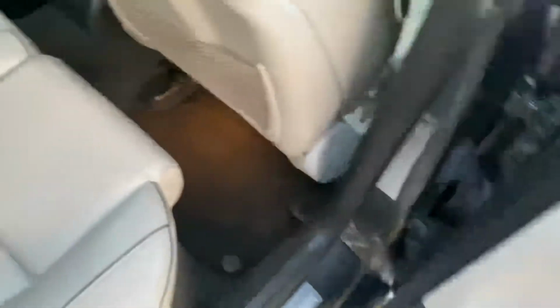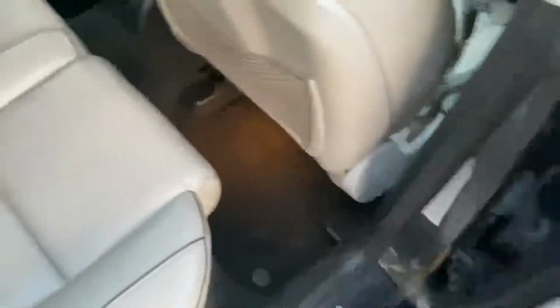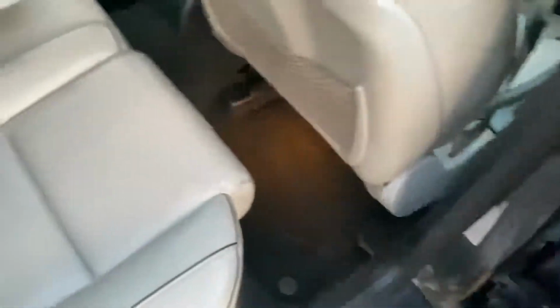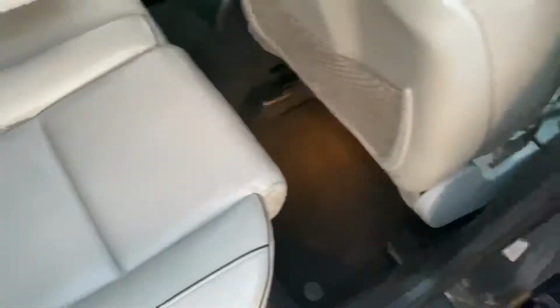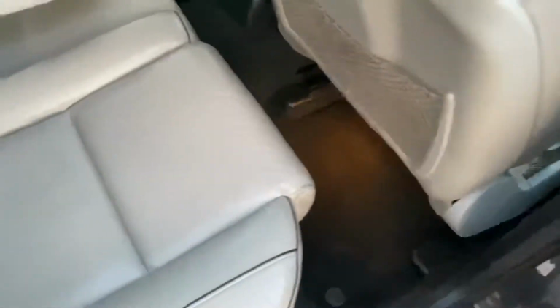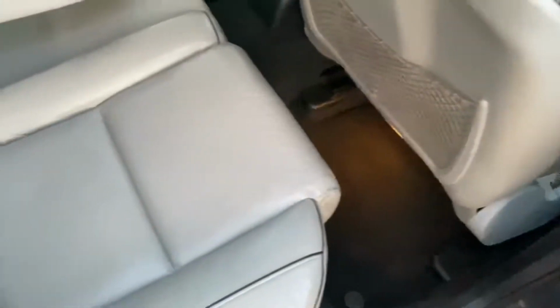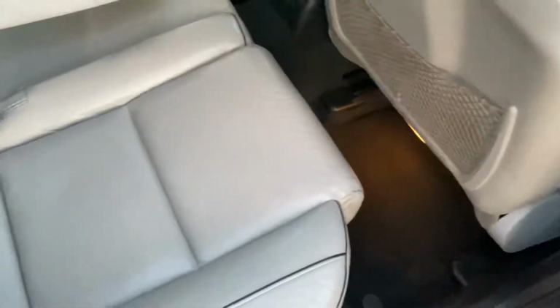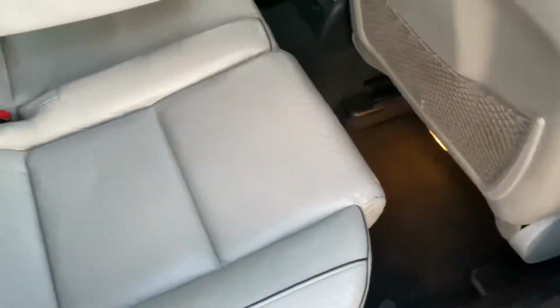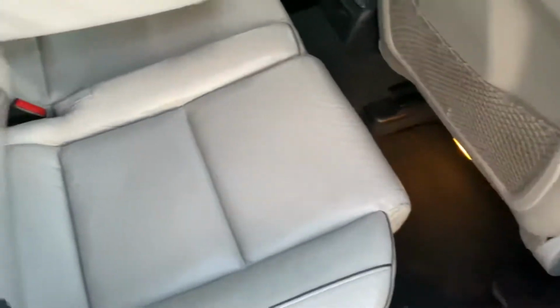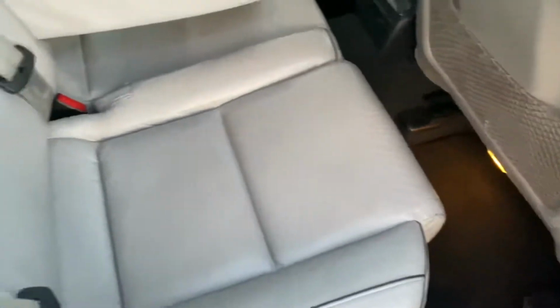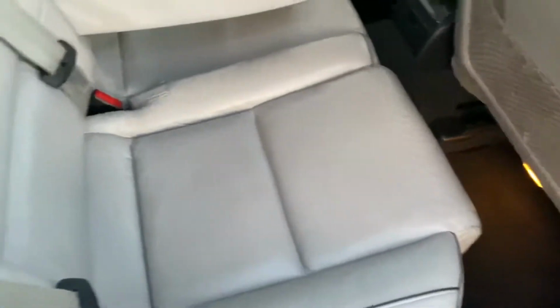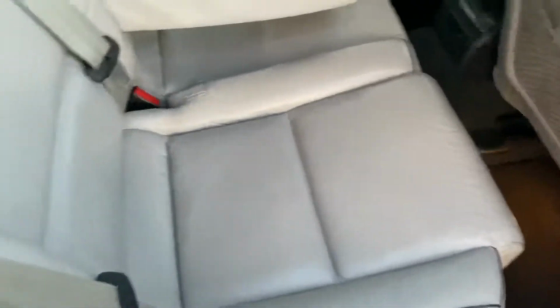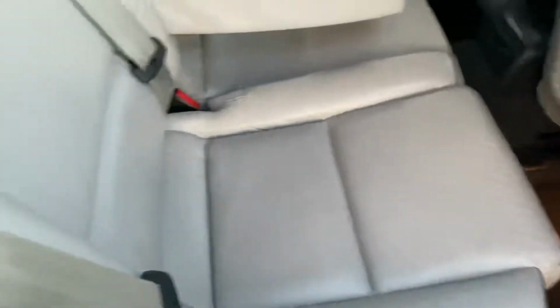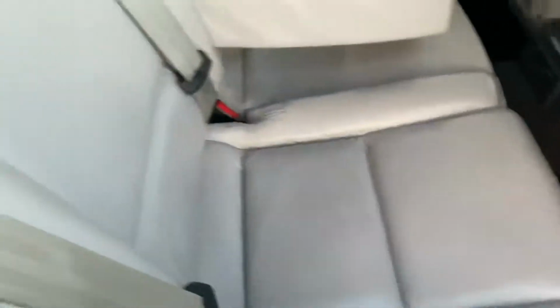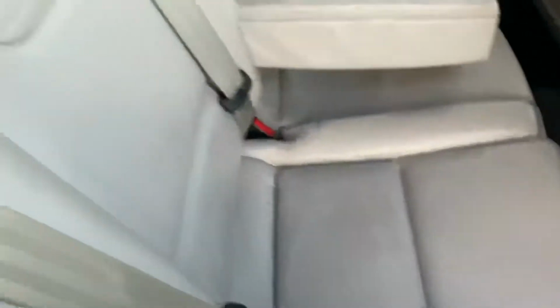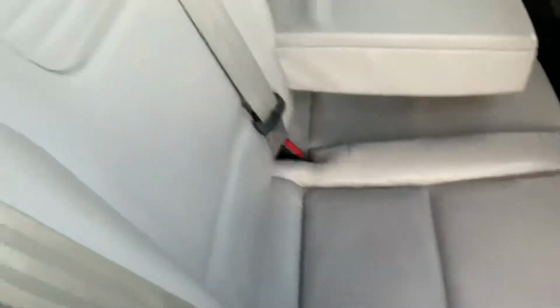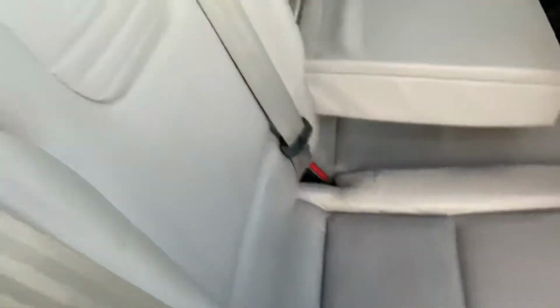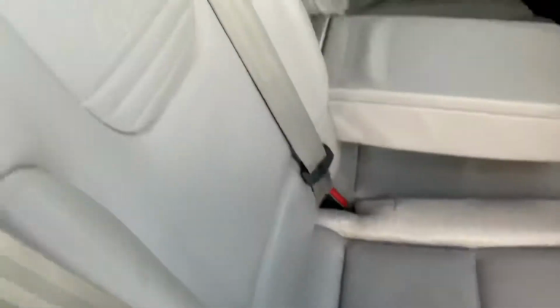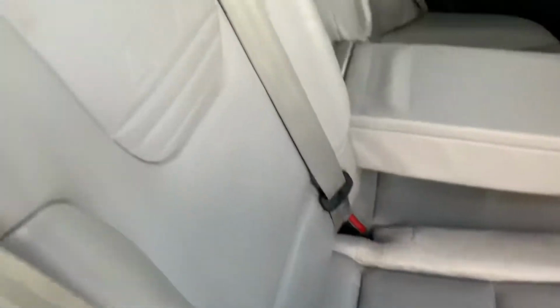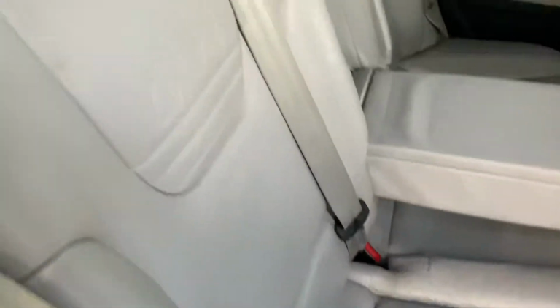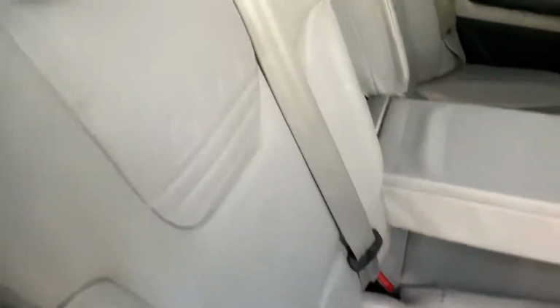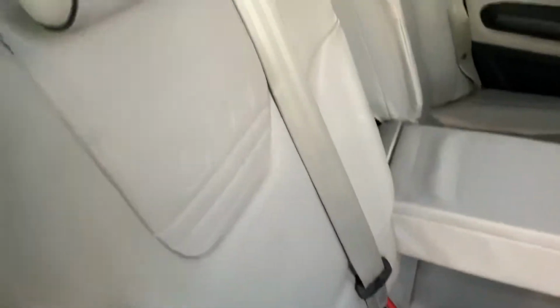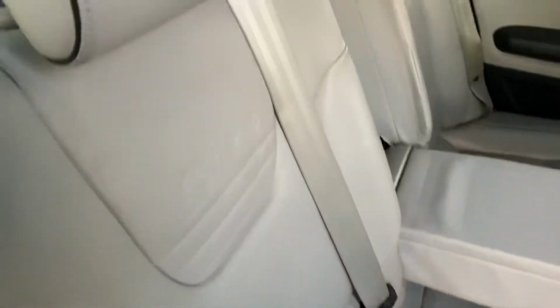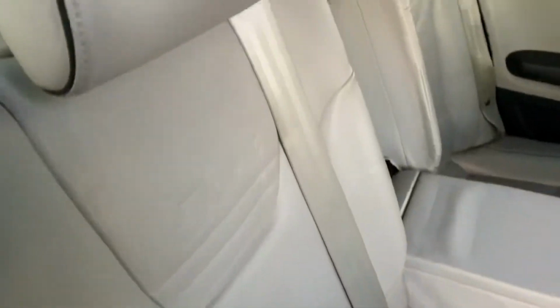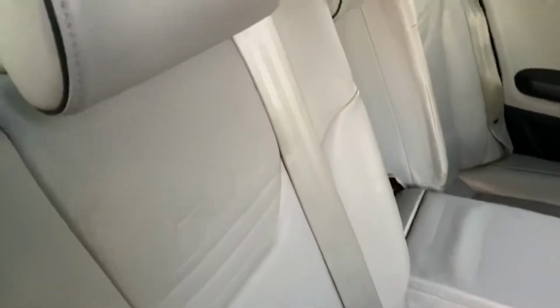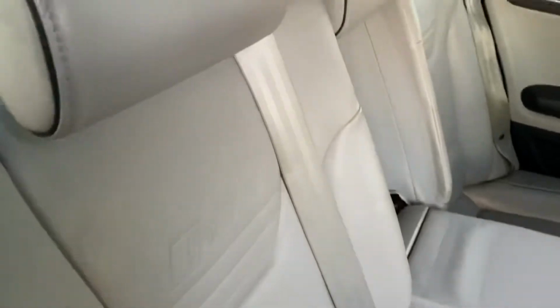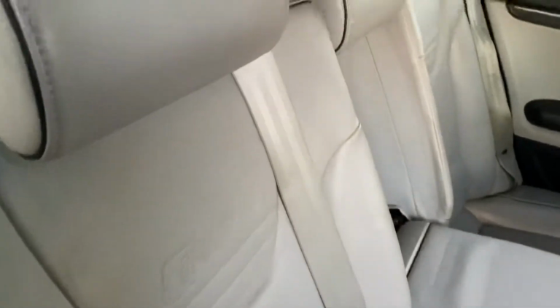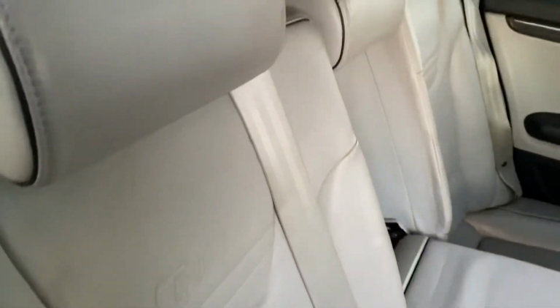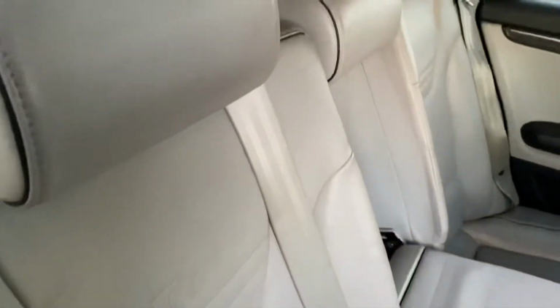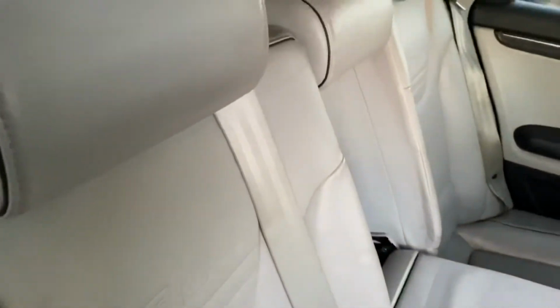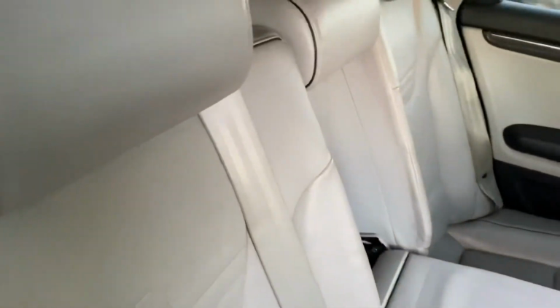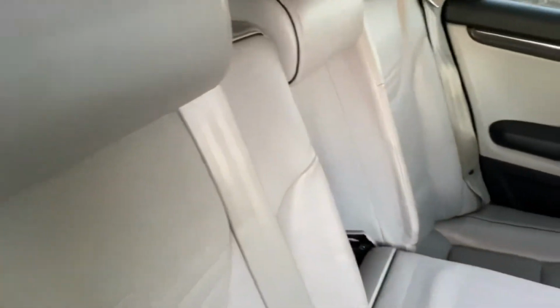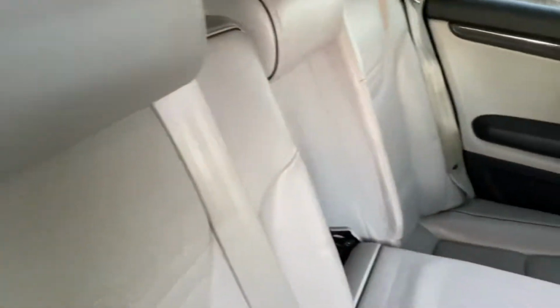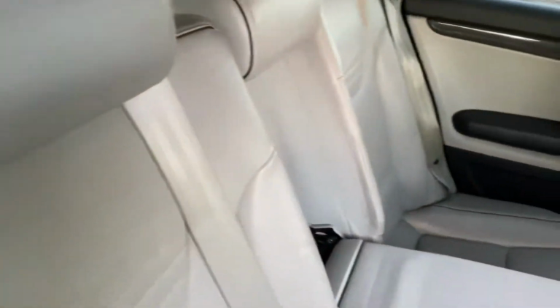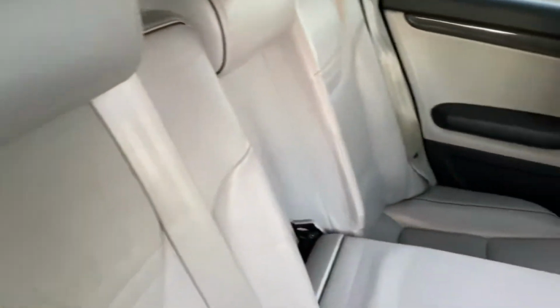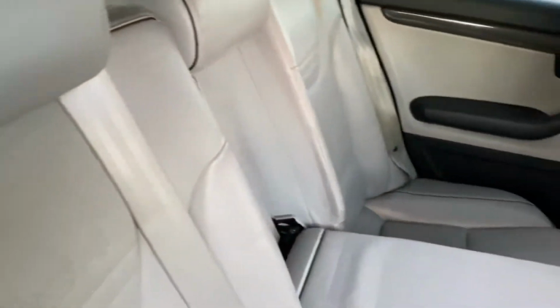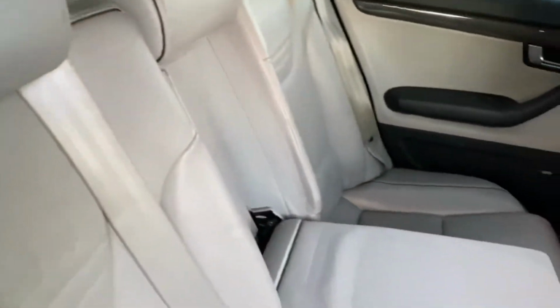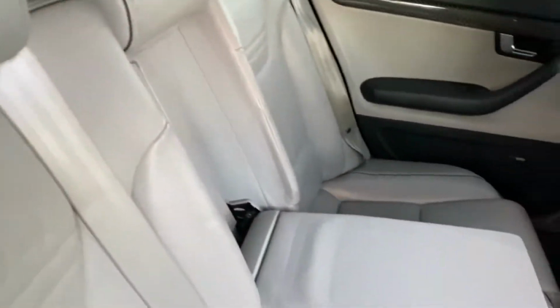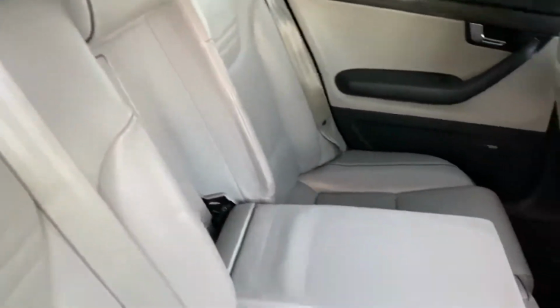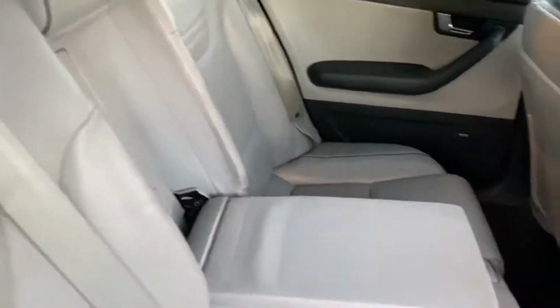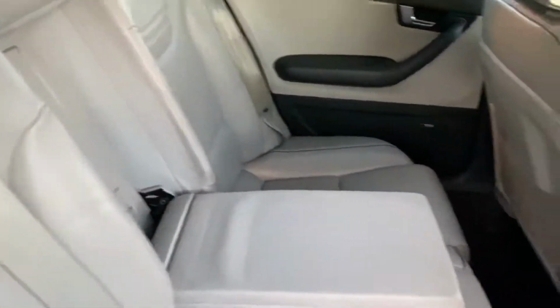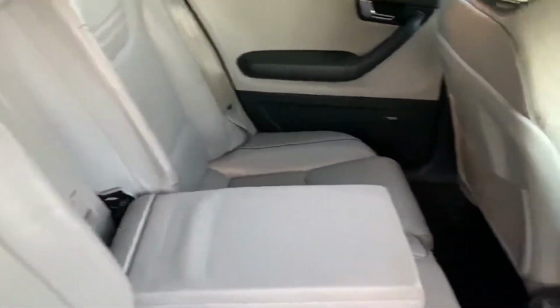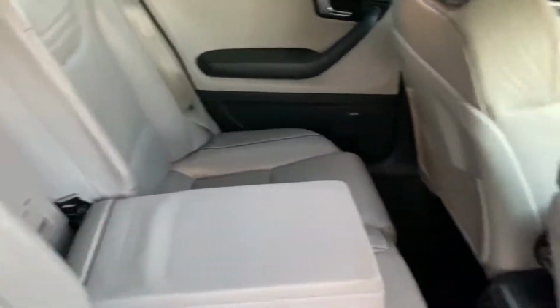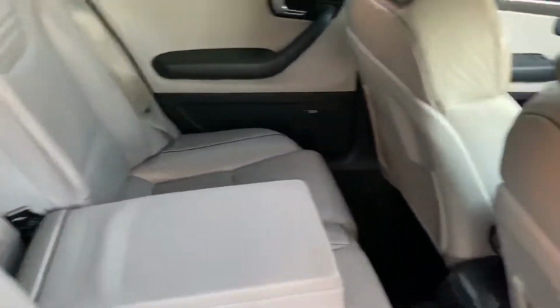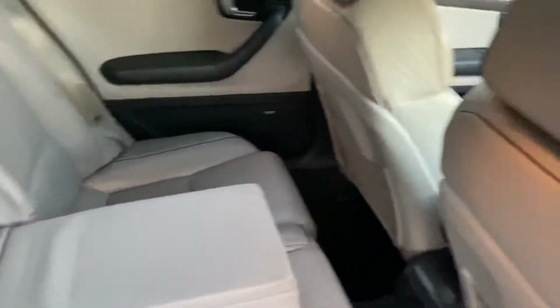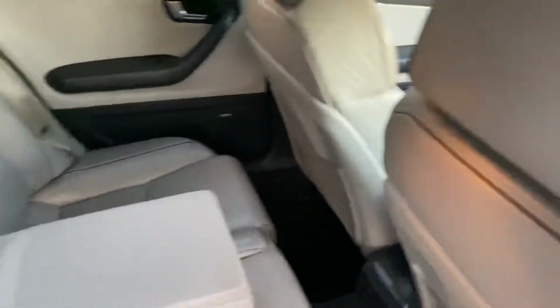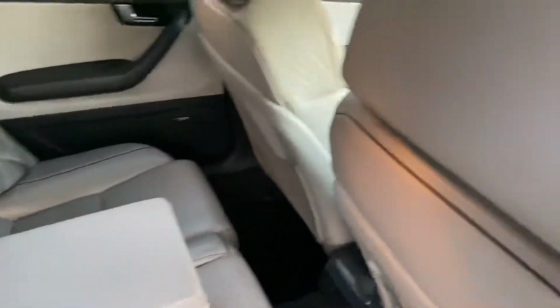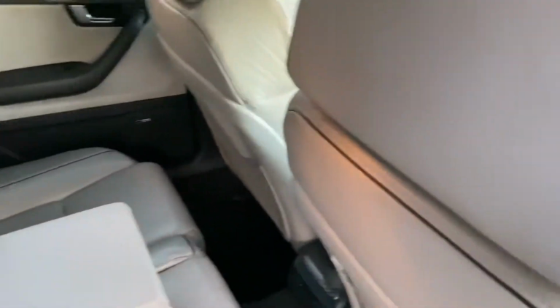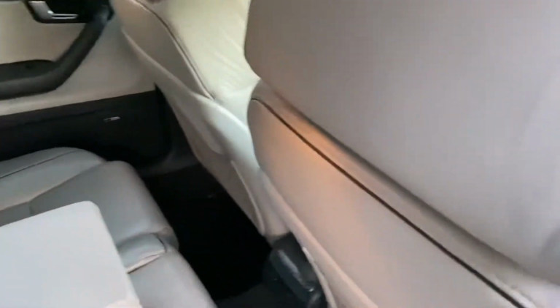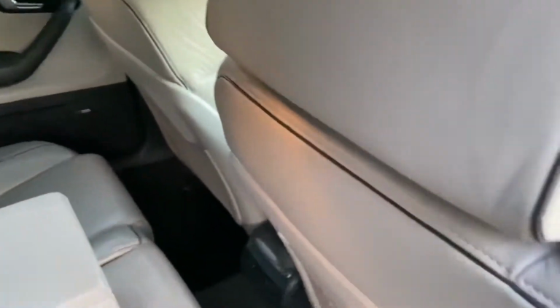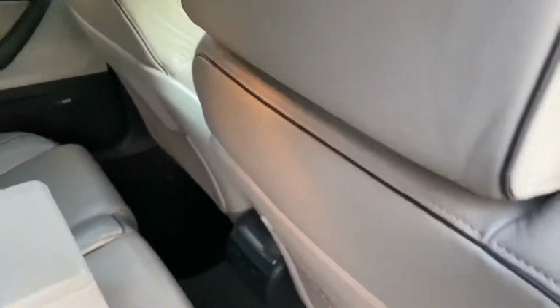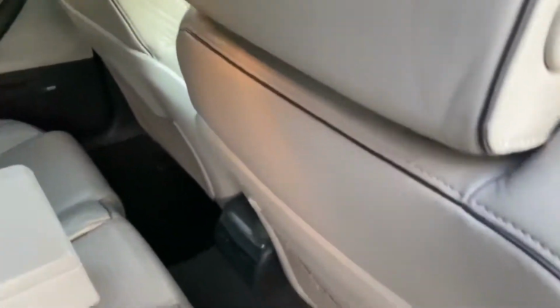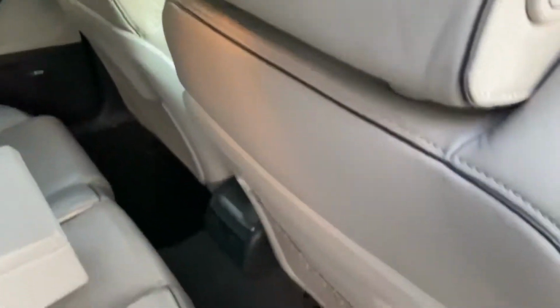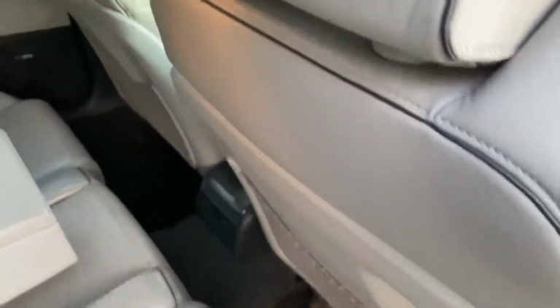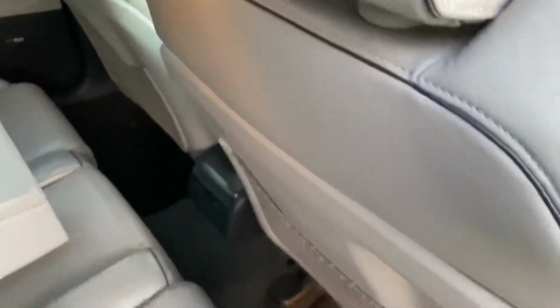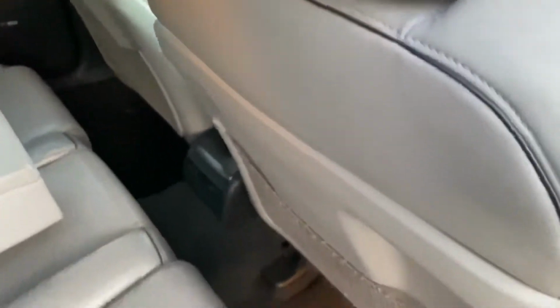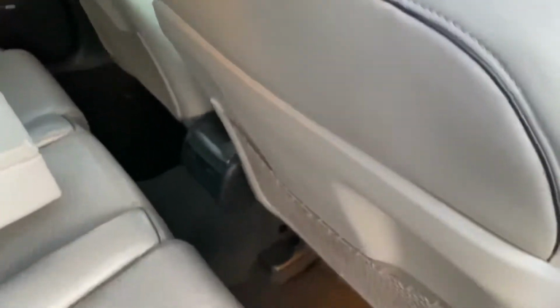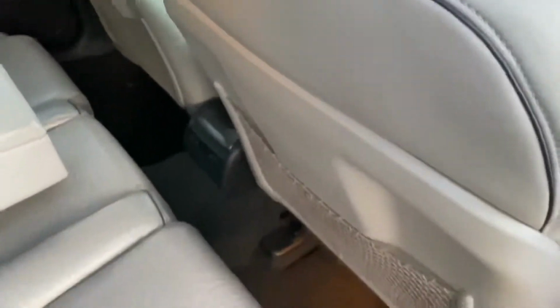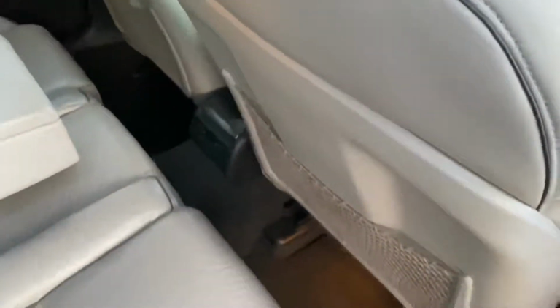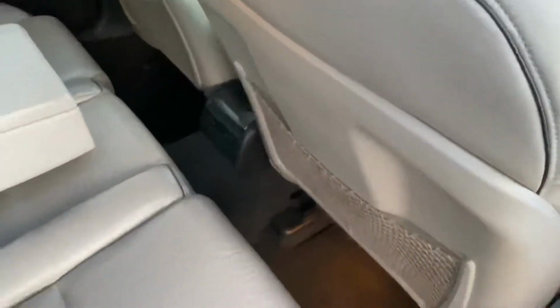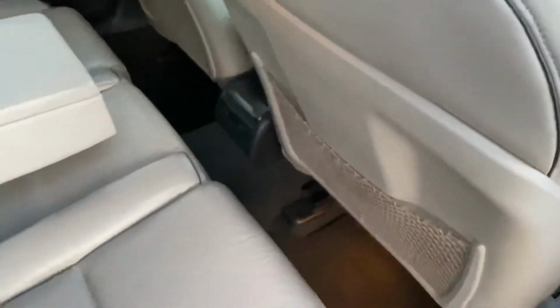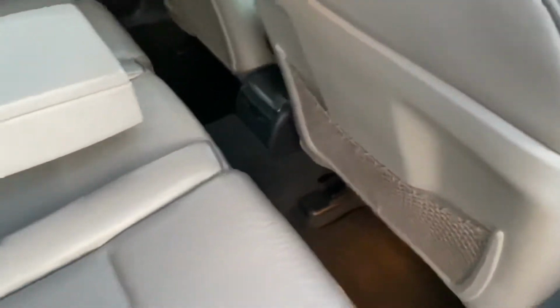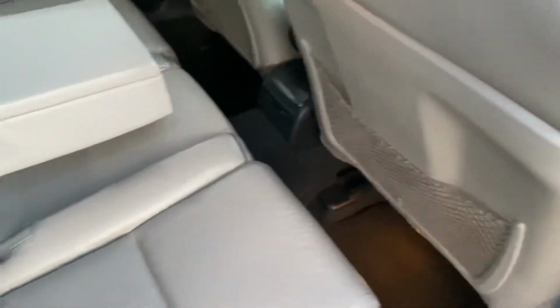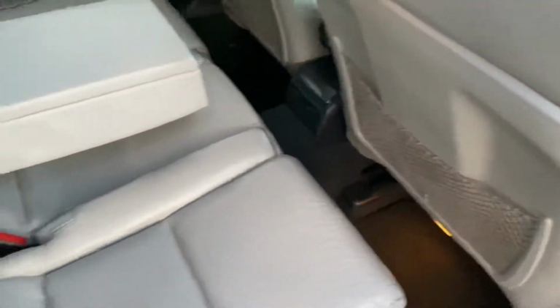Again, the driver's side — everything nice and clean.